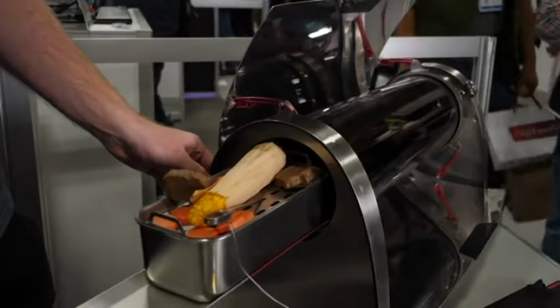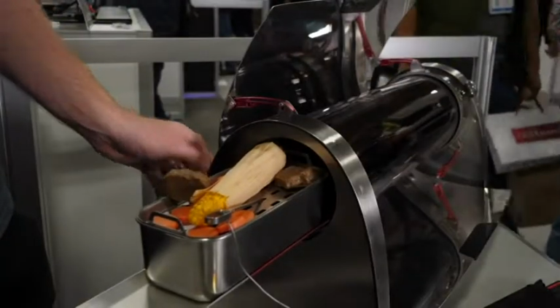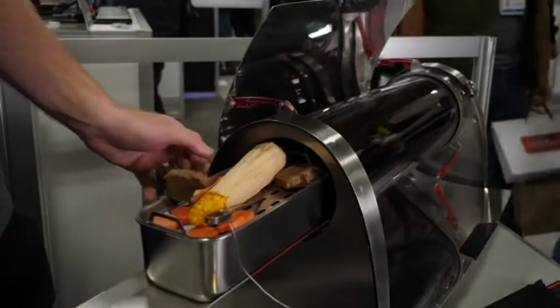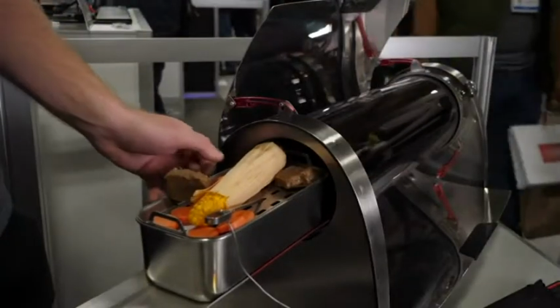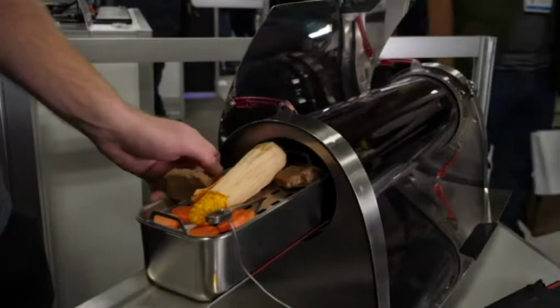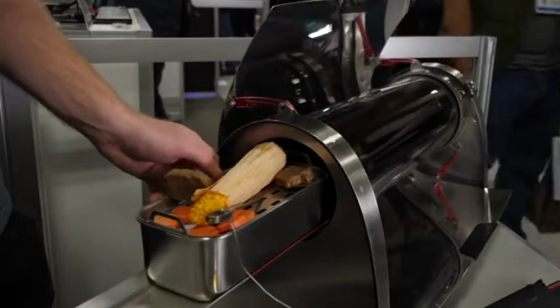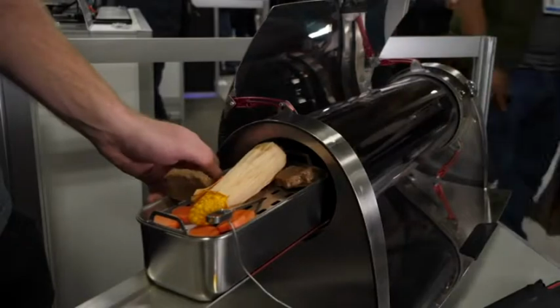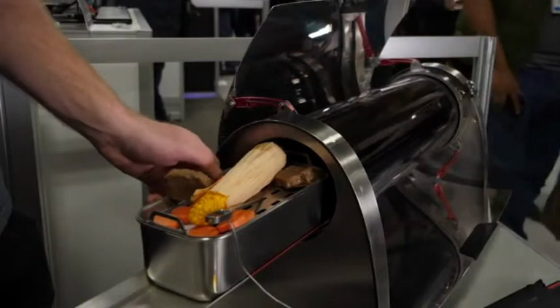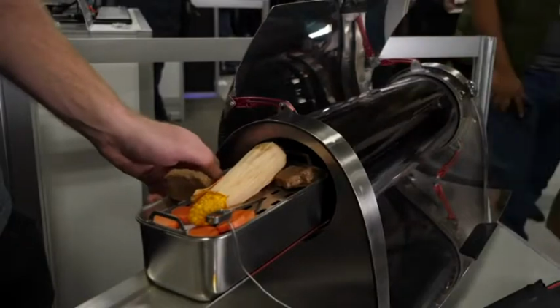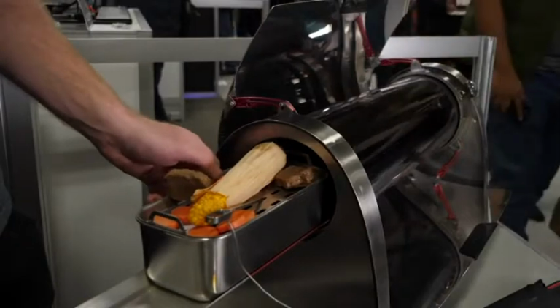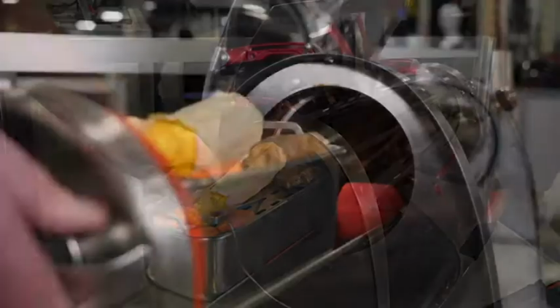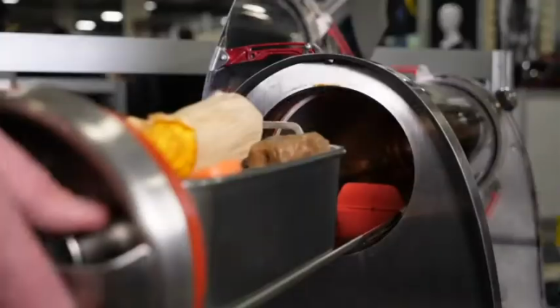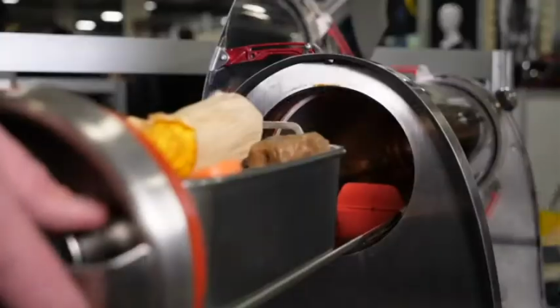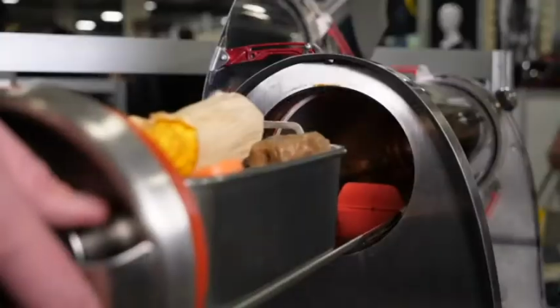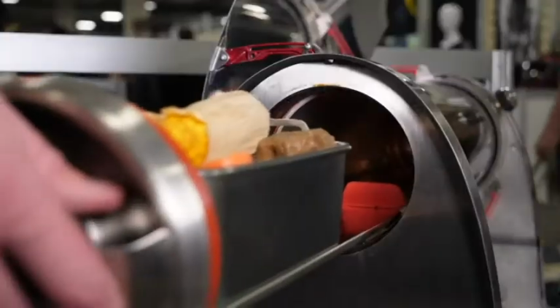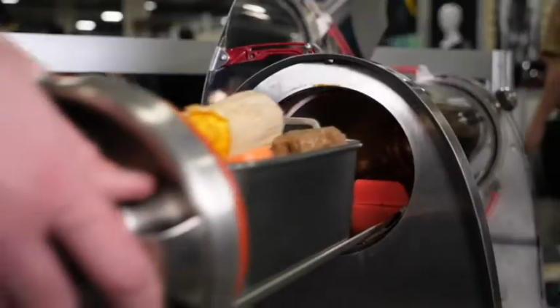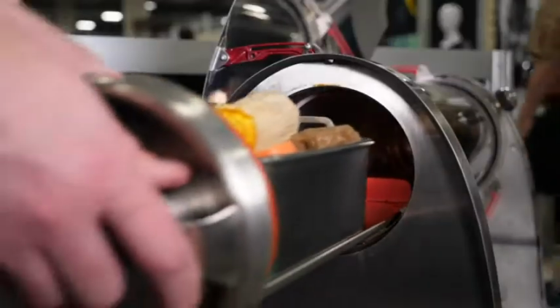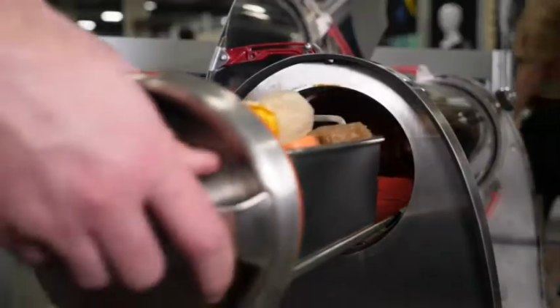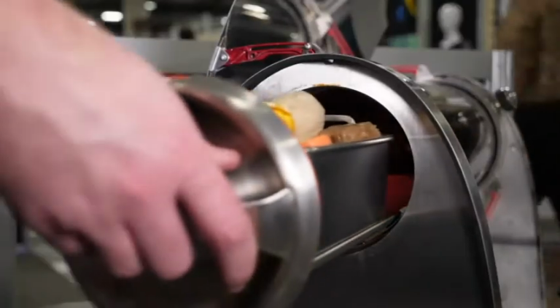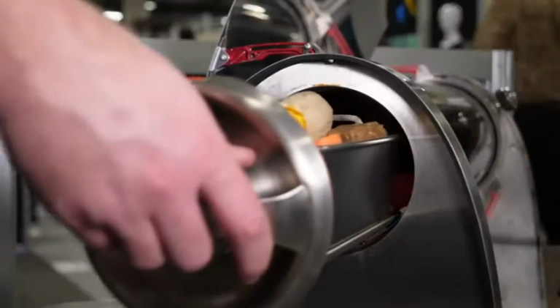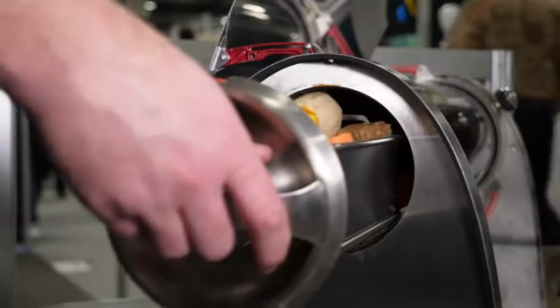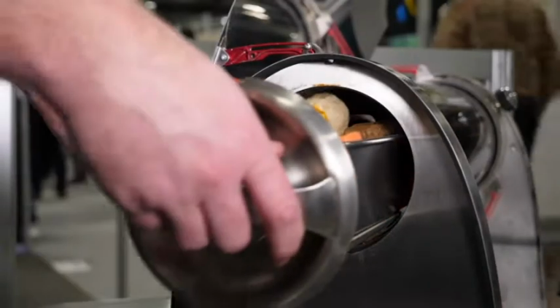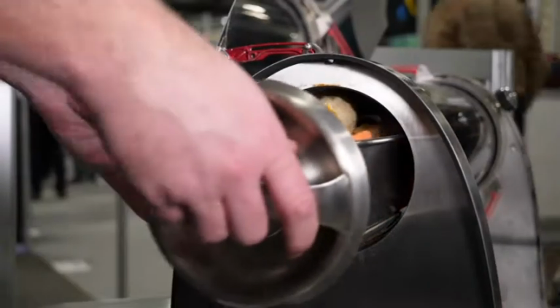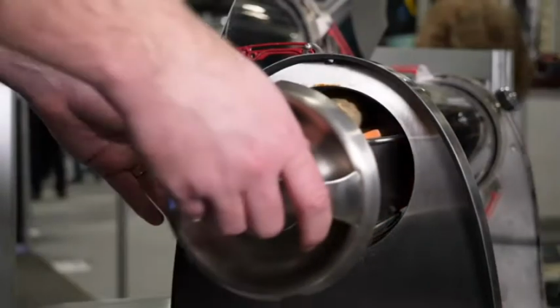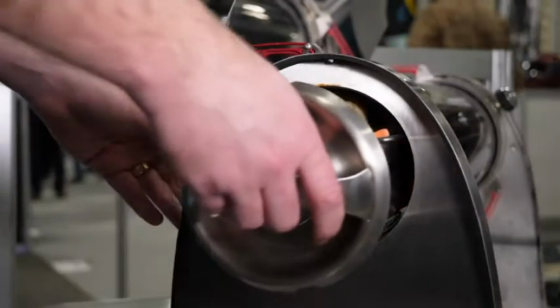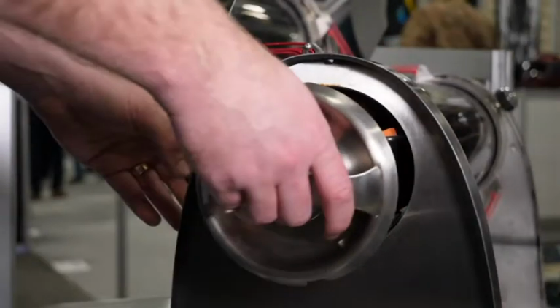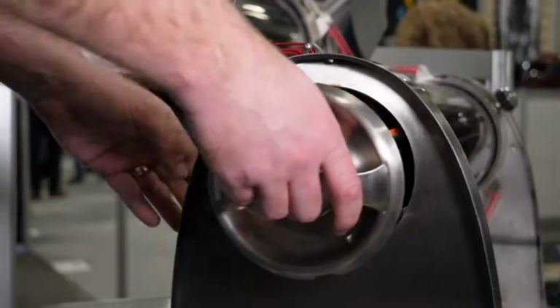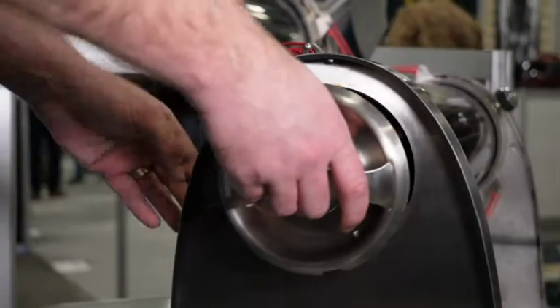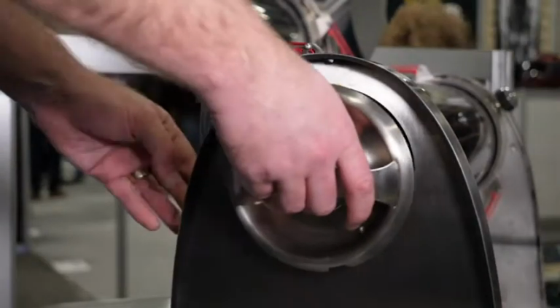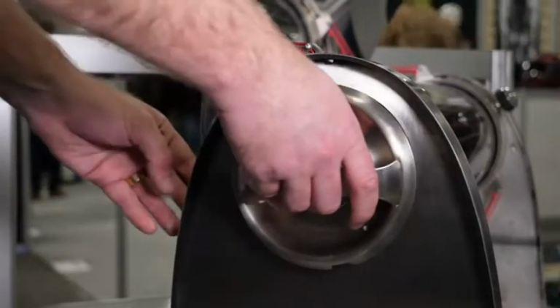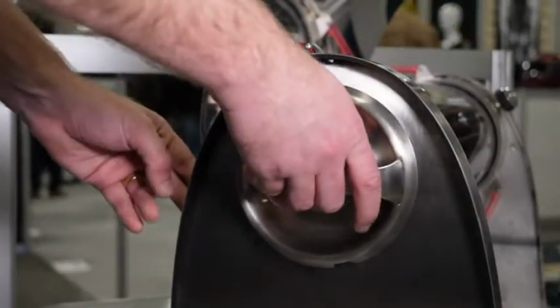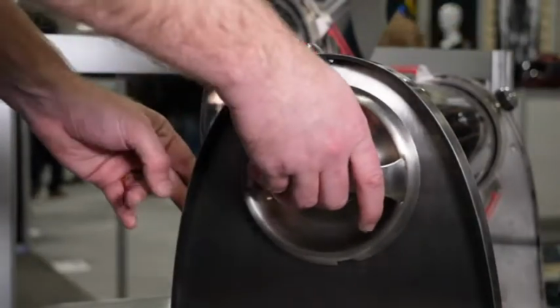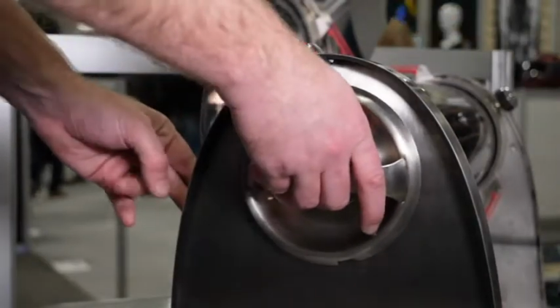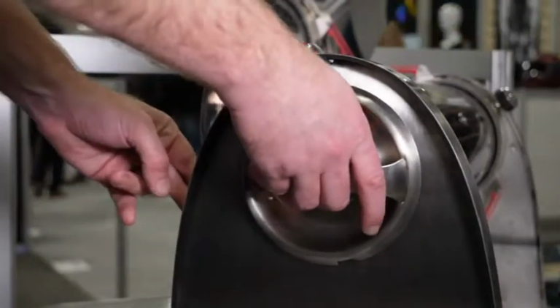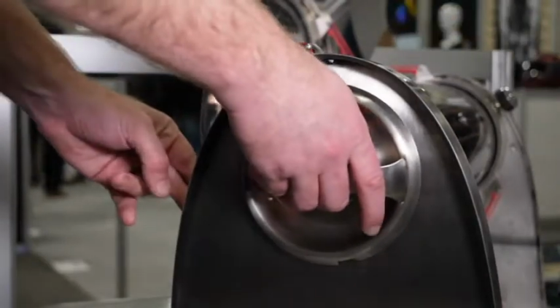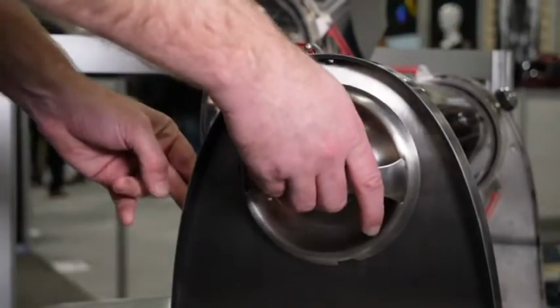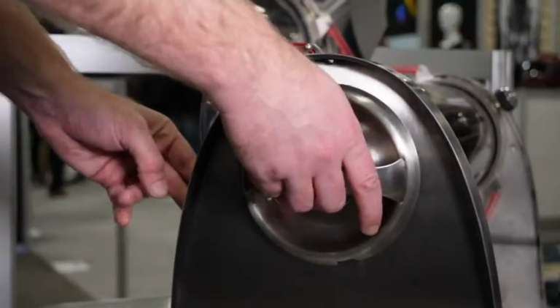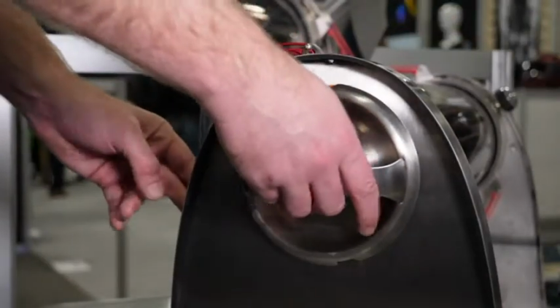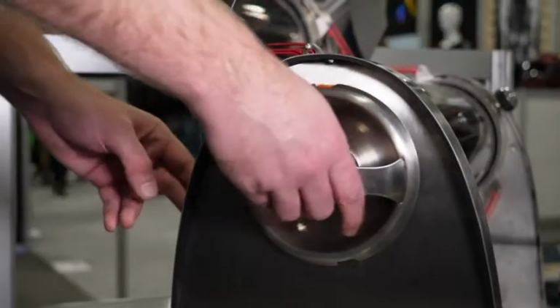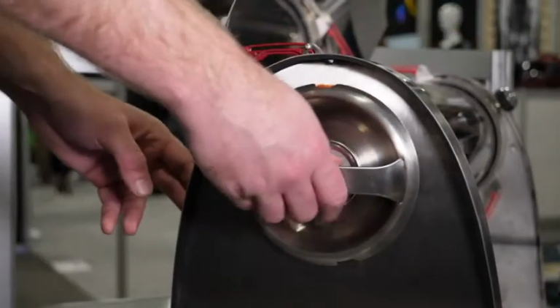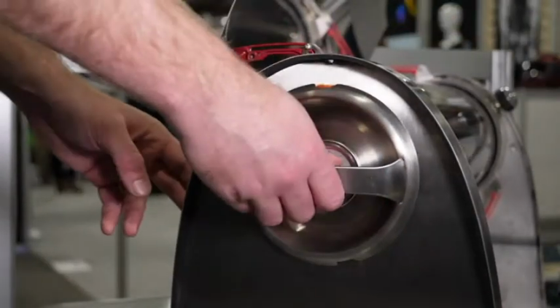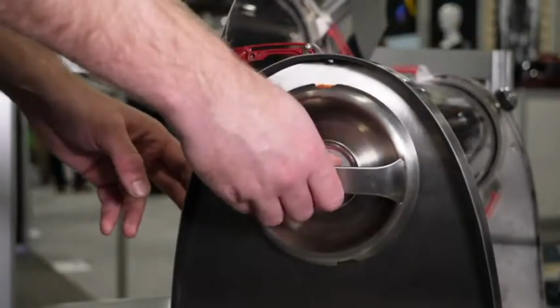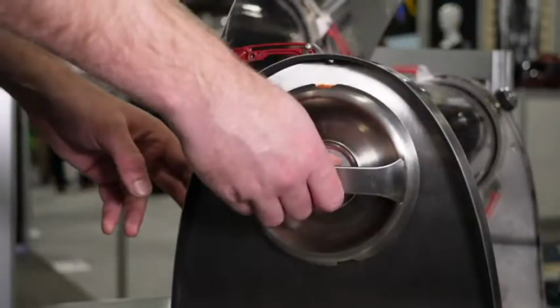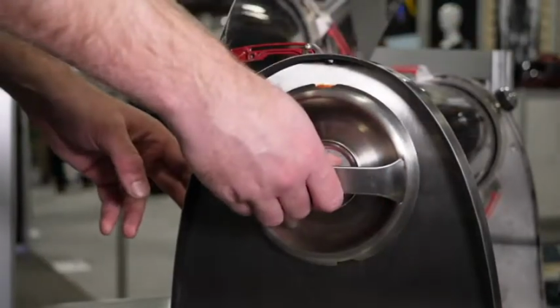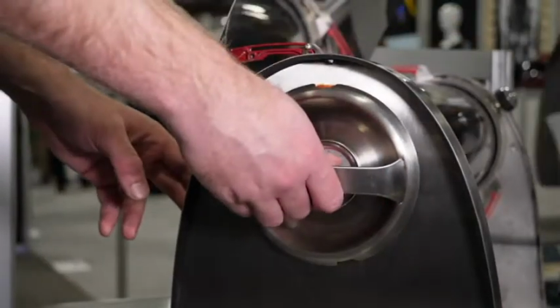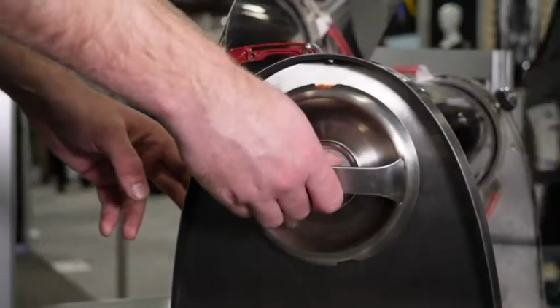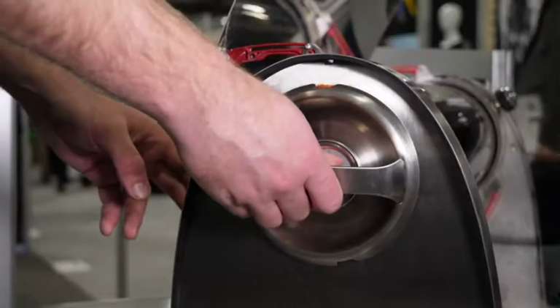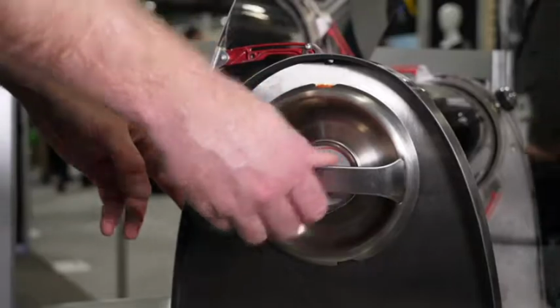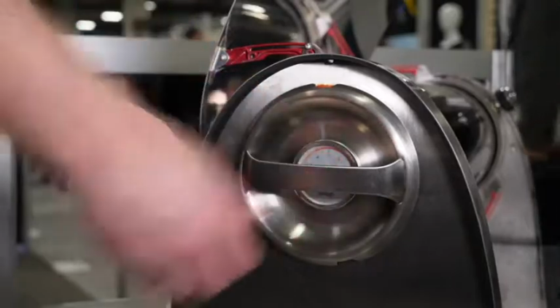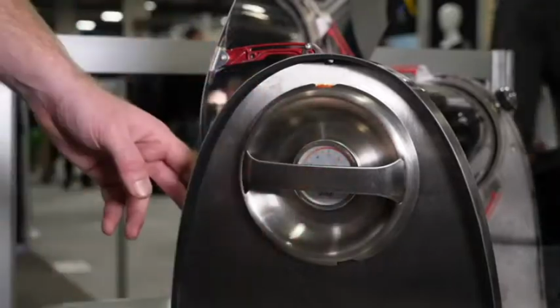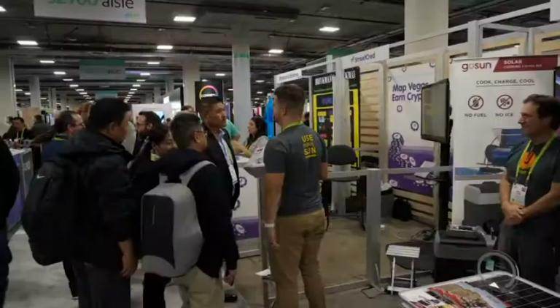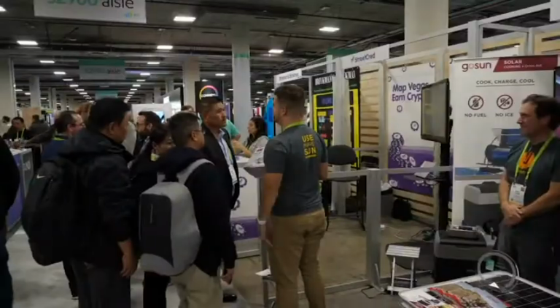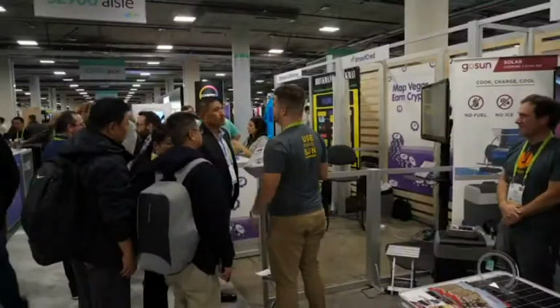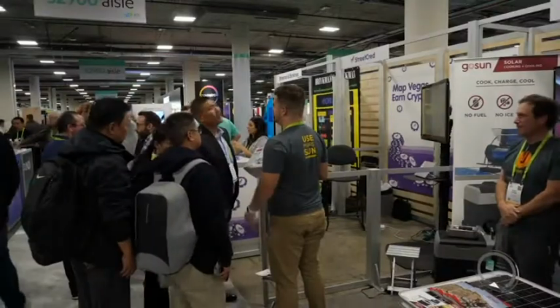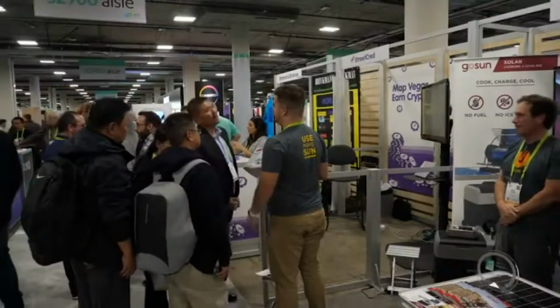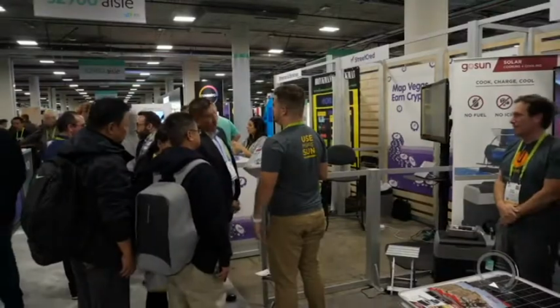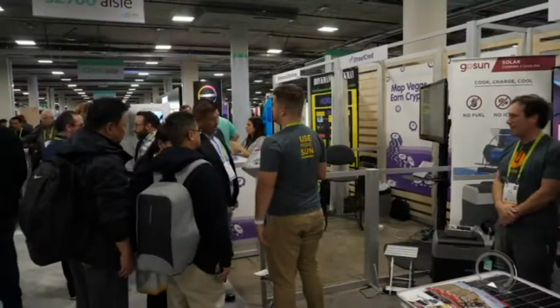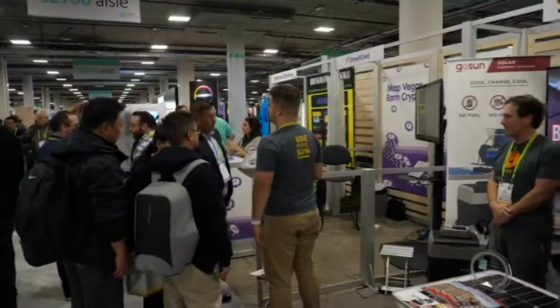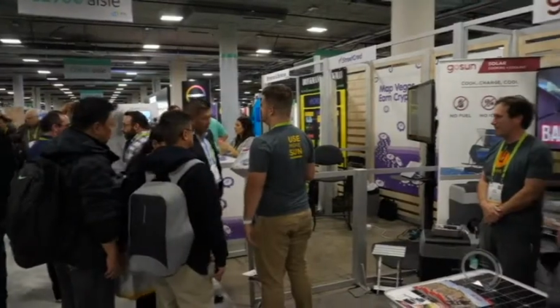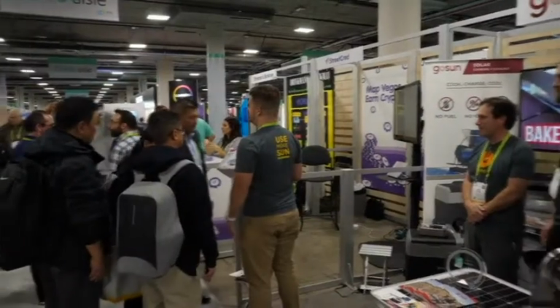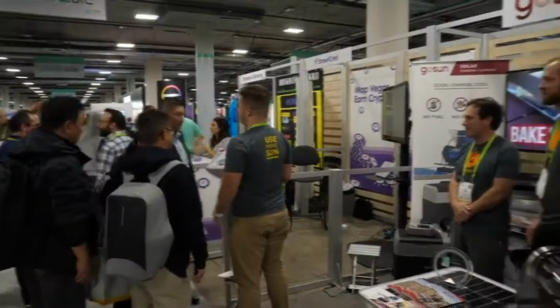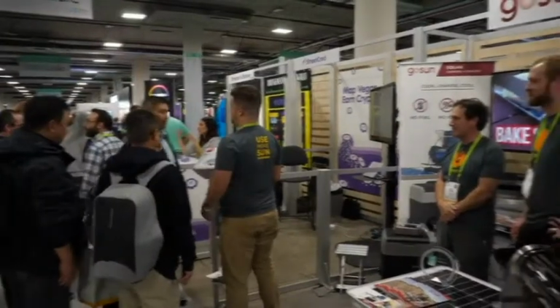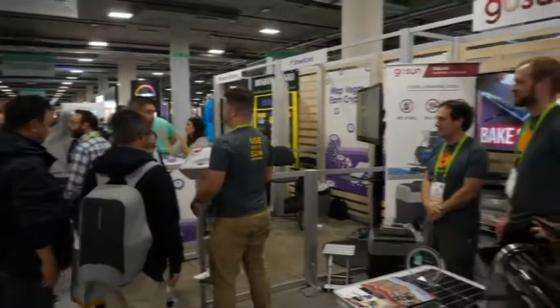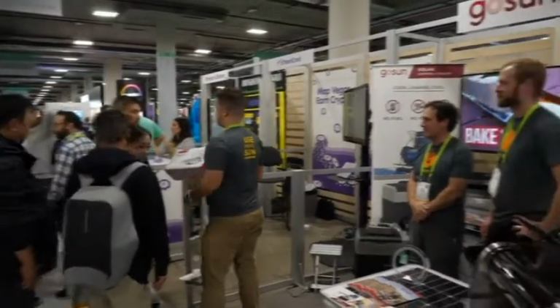It can also generate electricity by using its solar panels — enough to power a small refrigerator to keep food fresh.